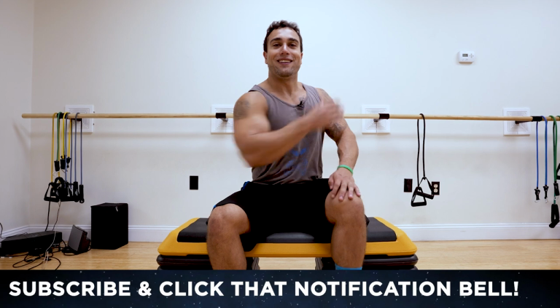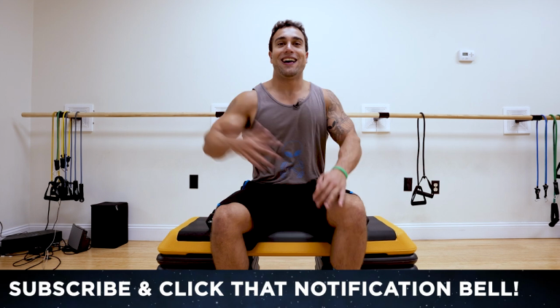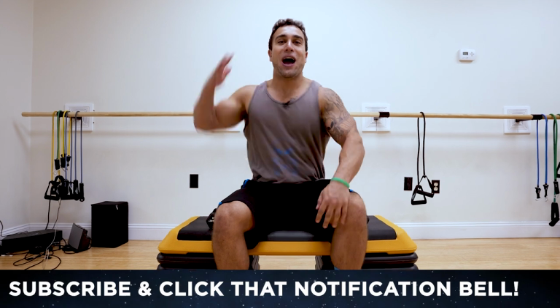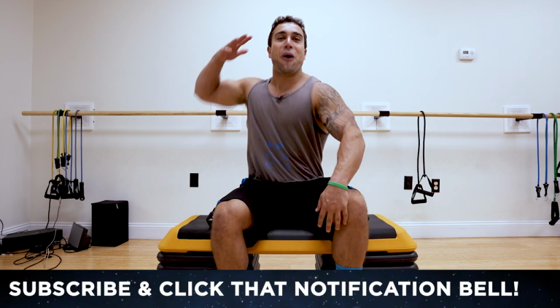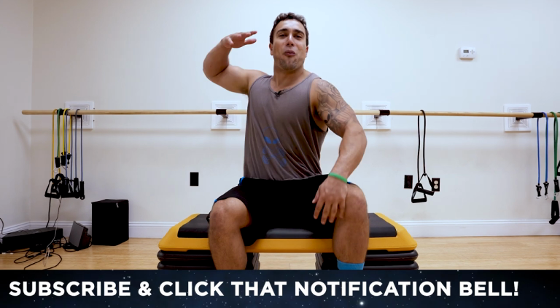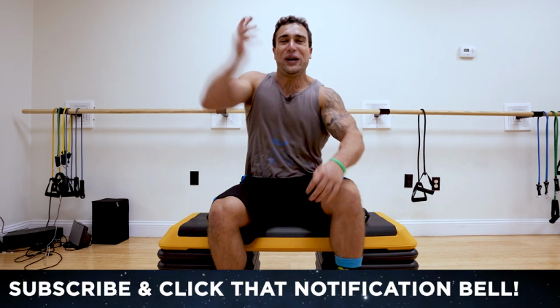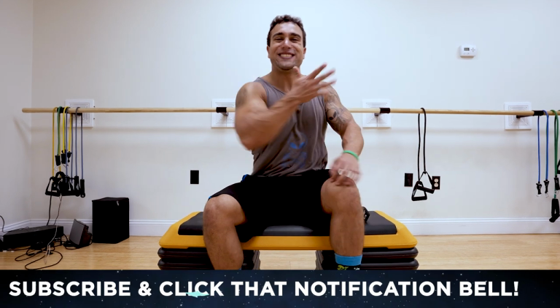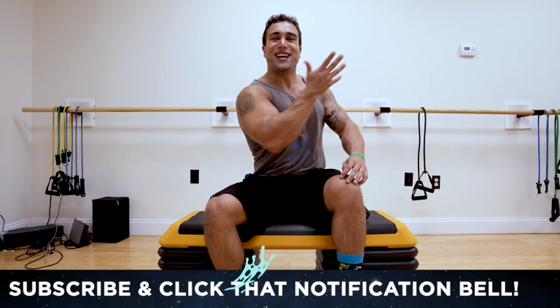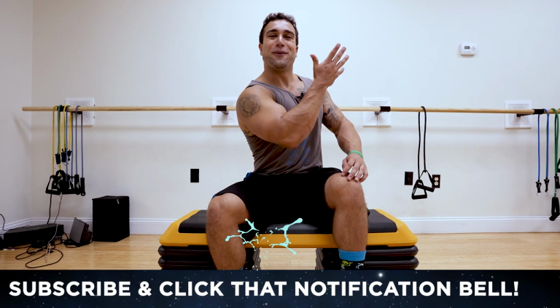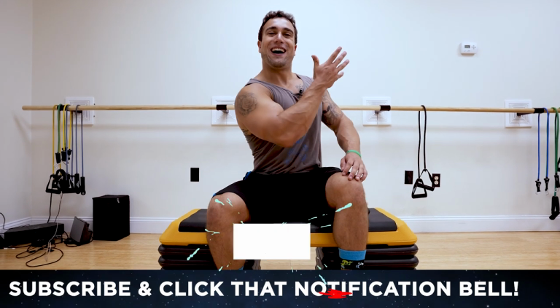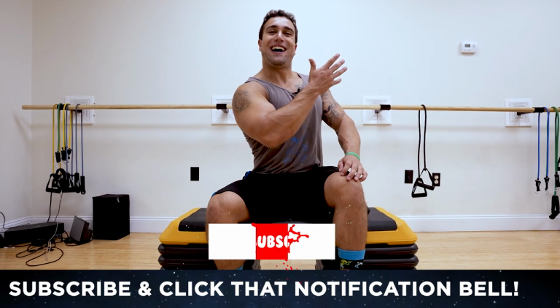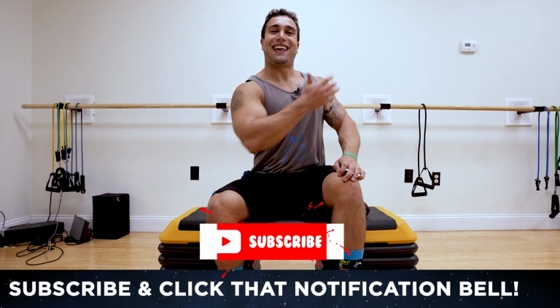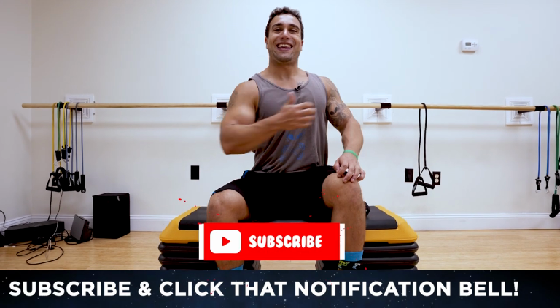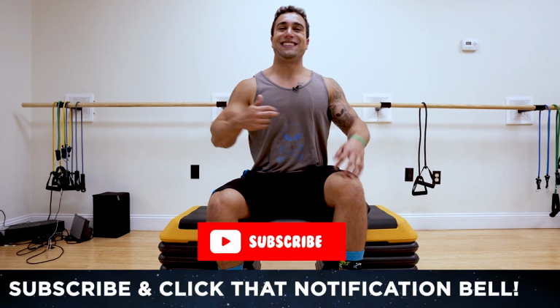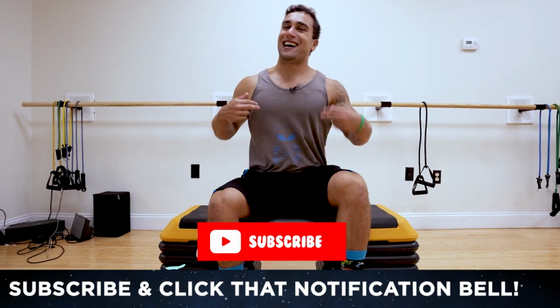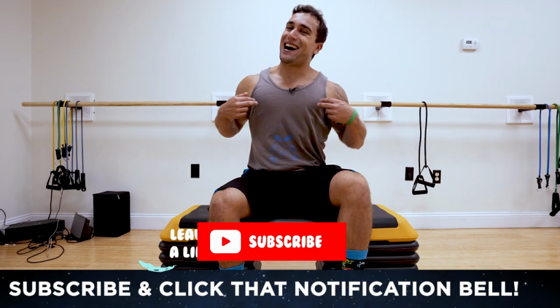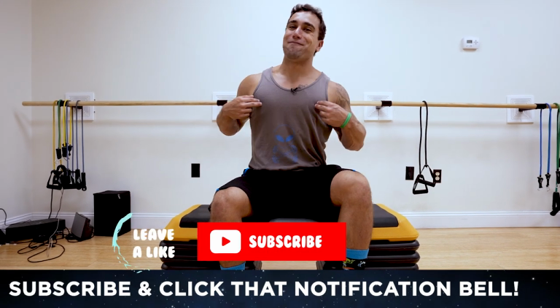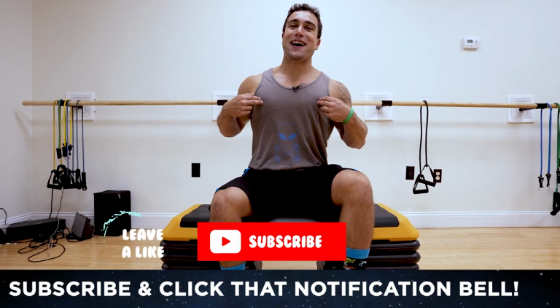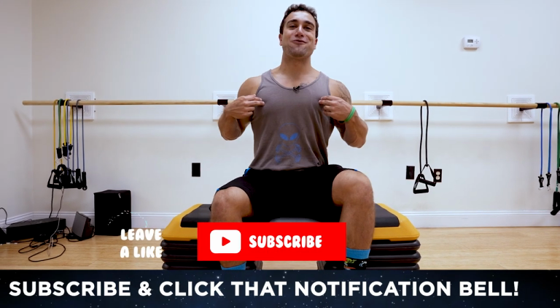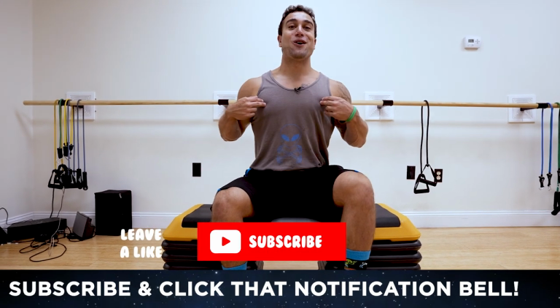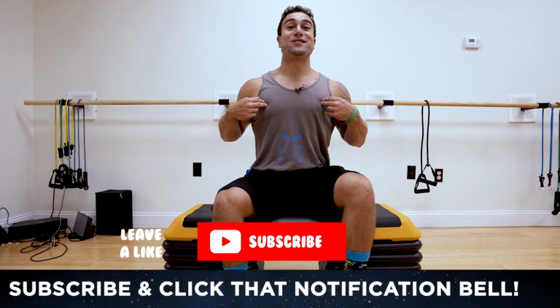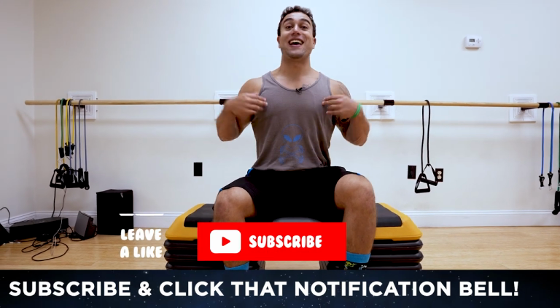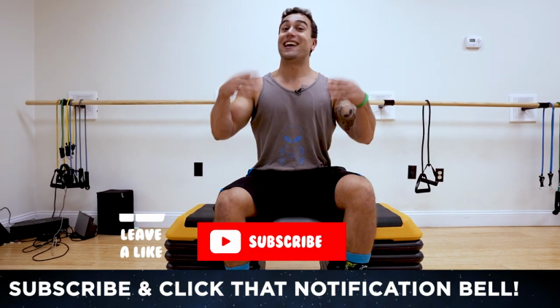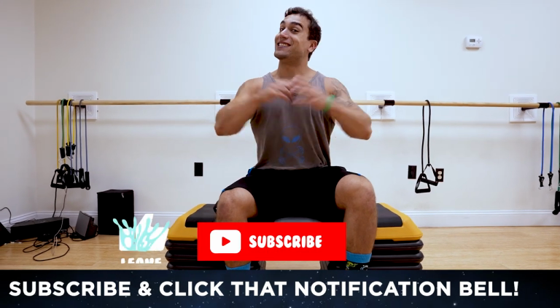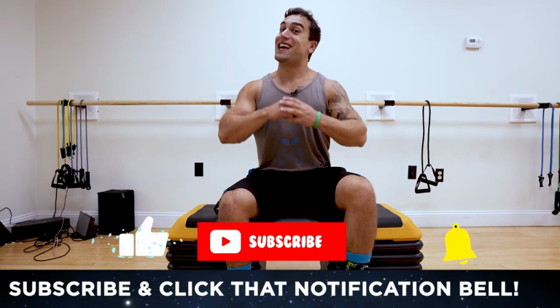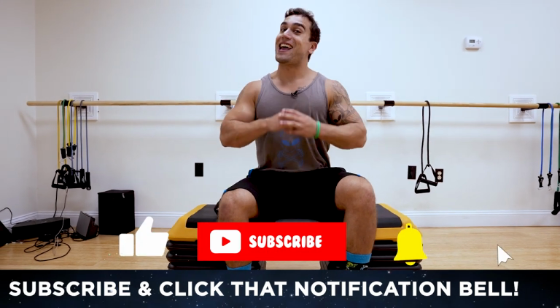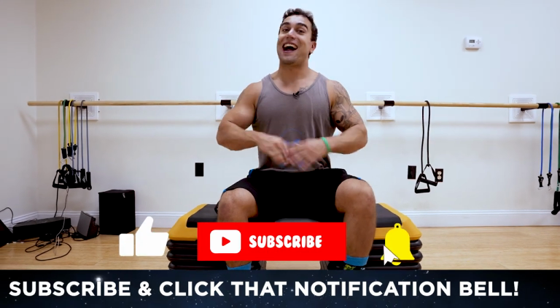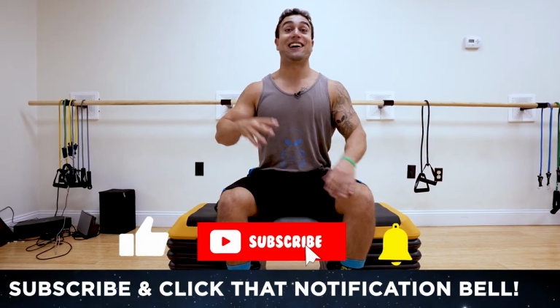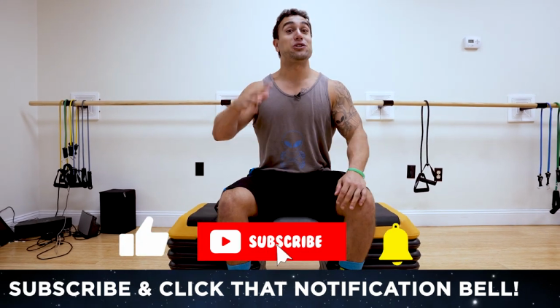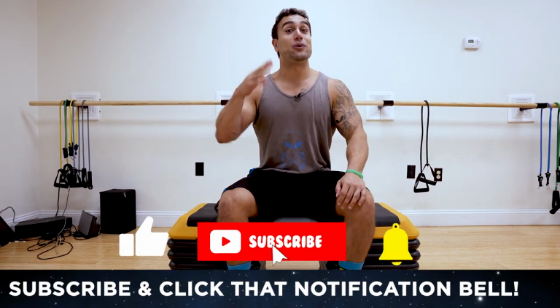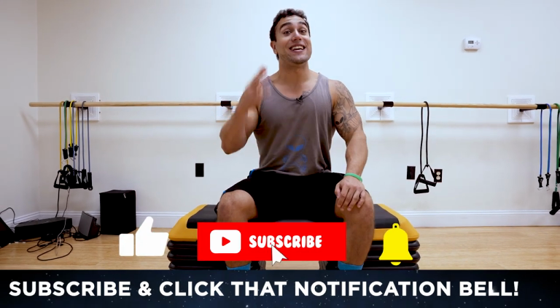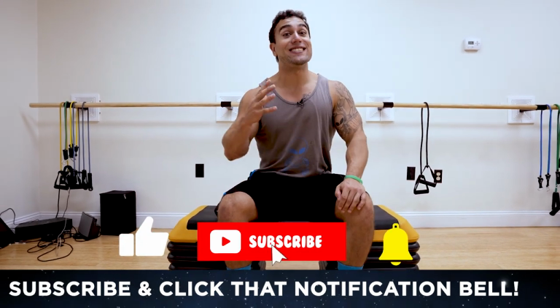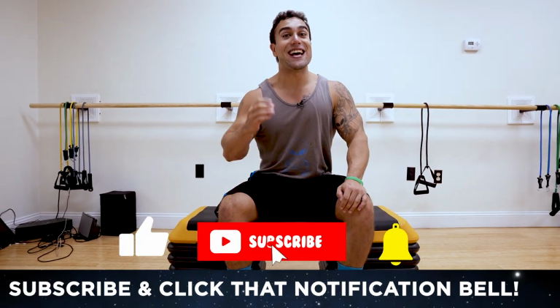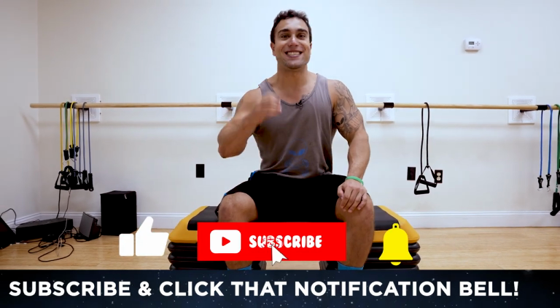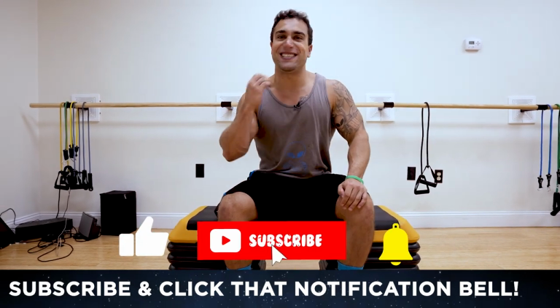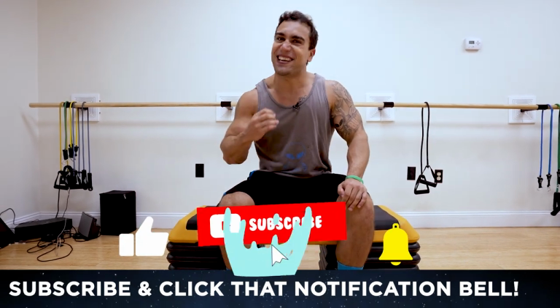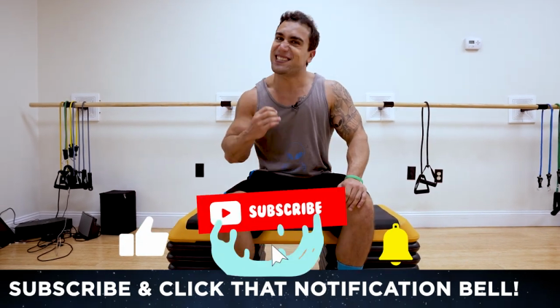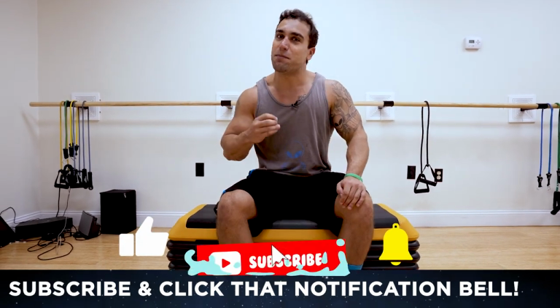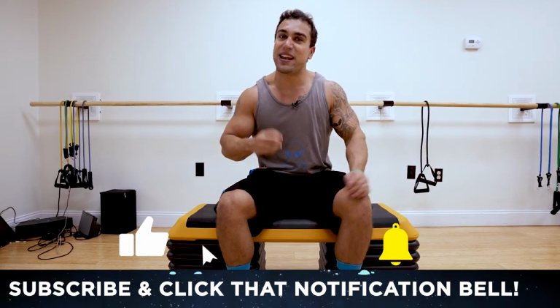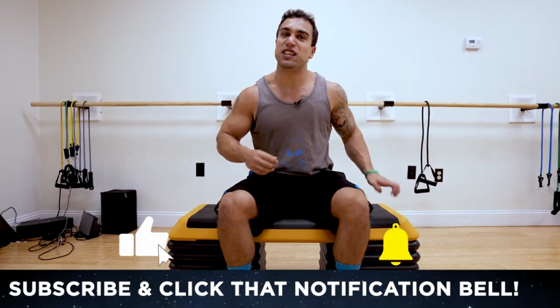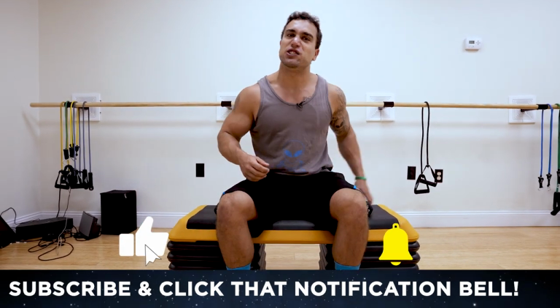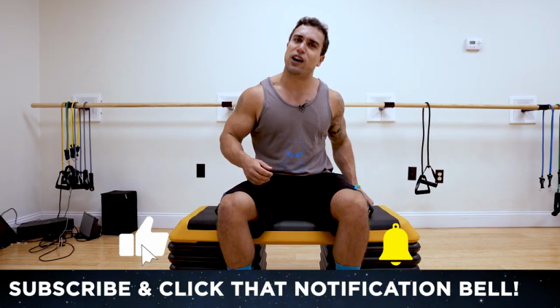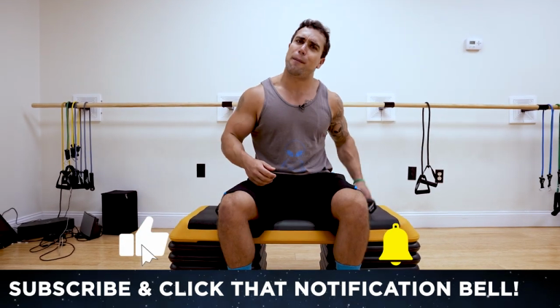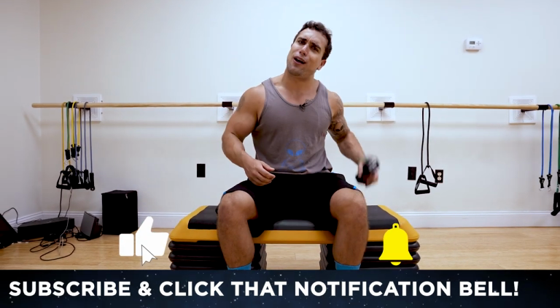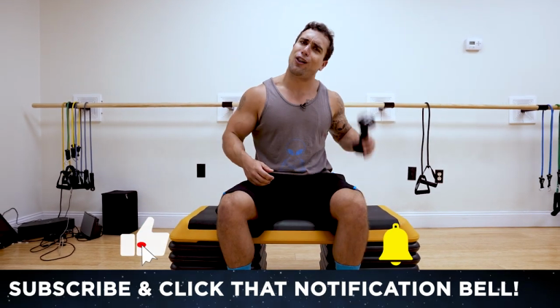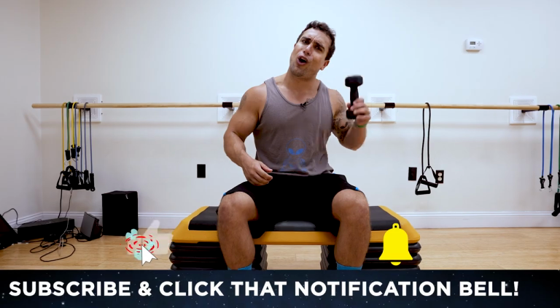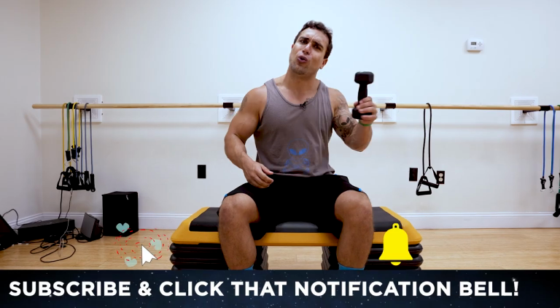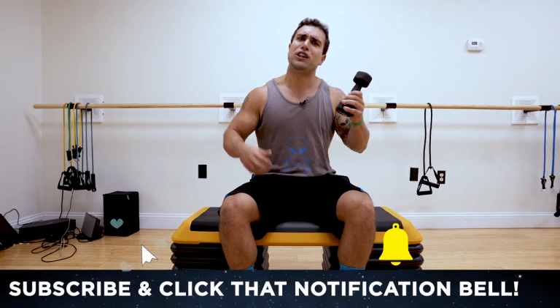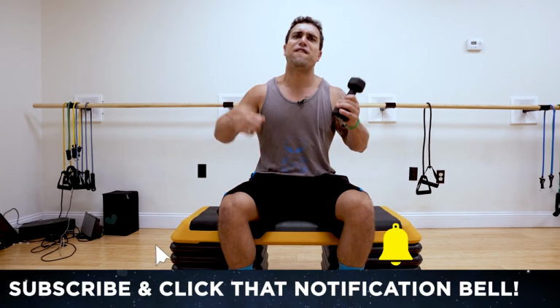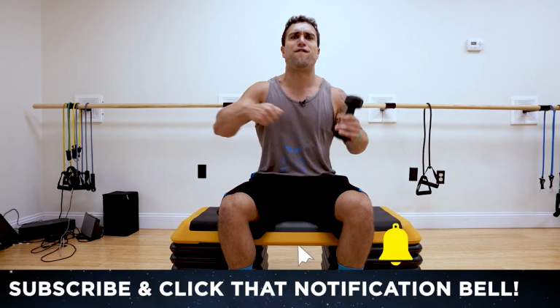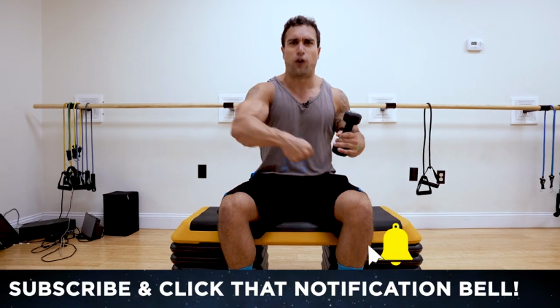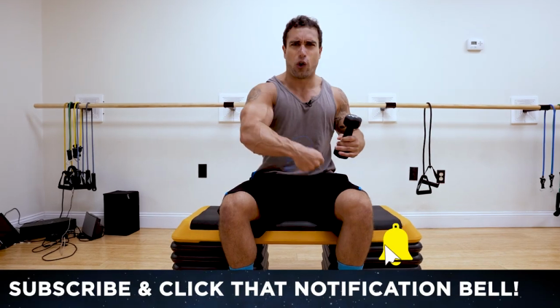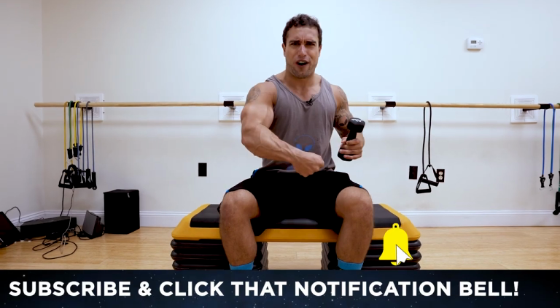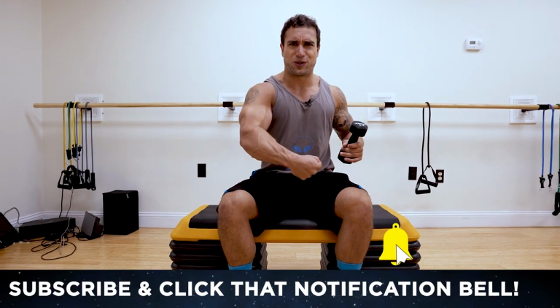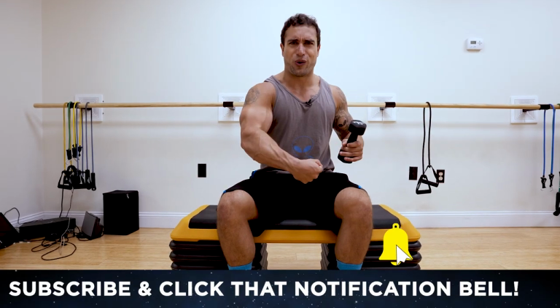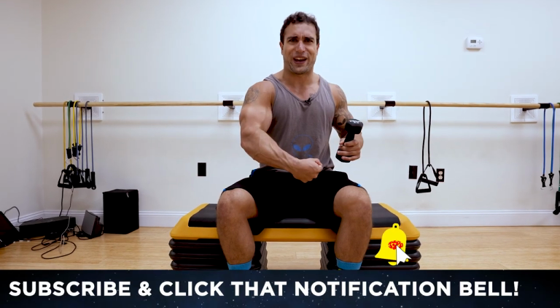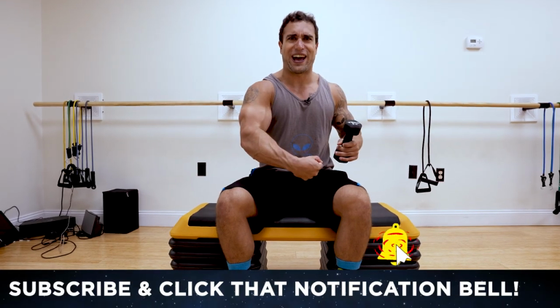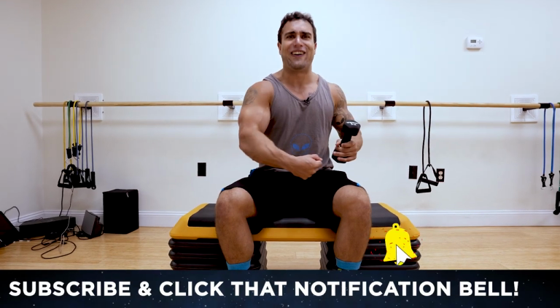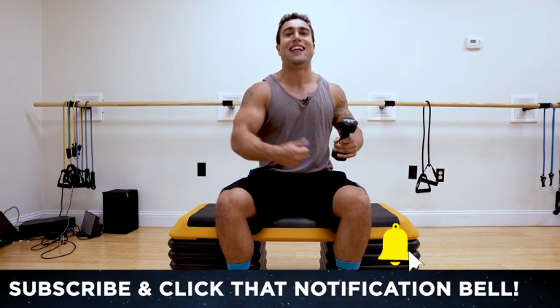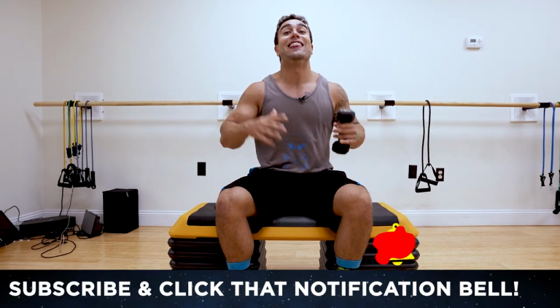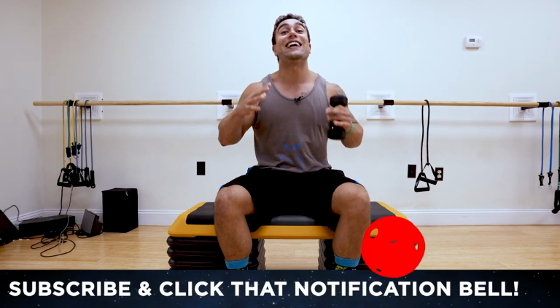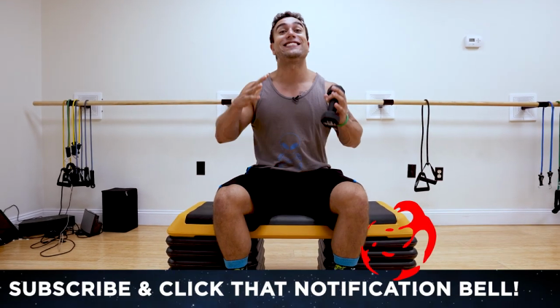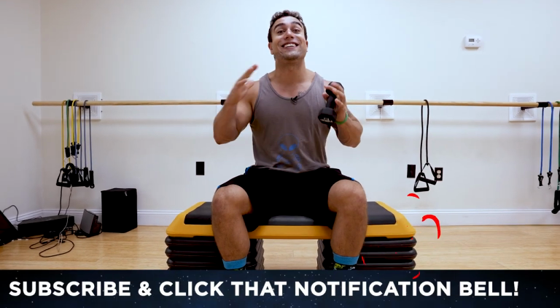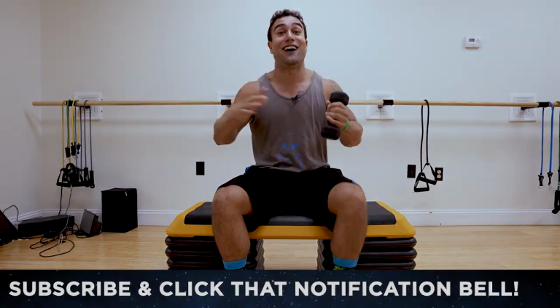What is going on aliens? I'm Mike Rosa and today I got you an intense six-minute dumbbell only forearms workout. Let's go!